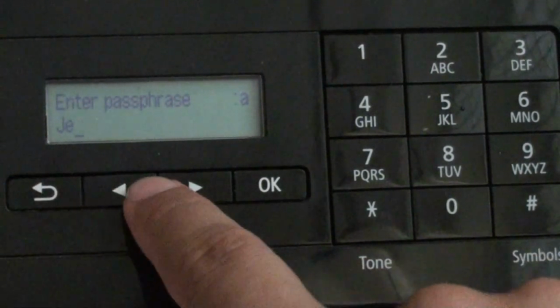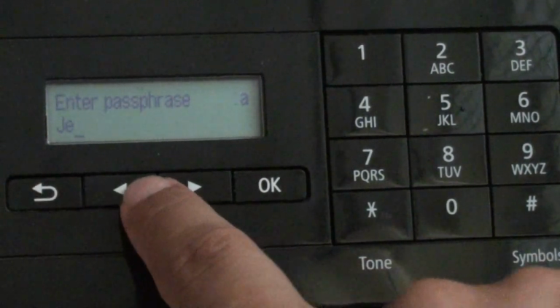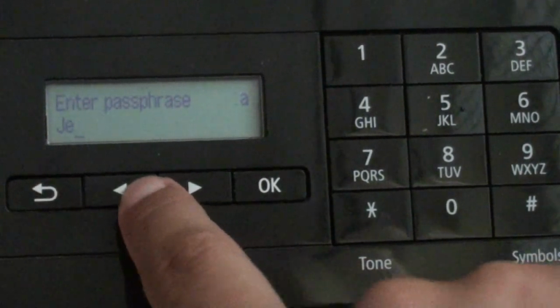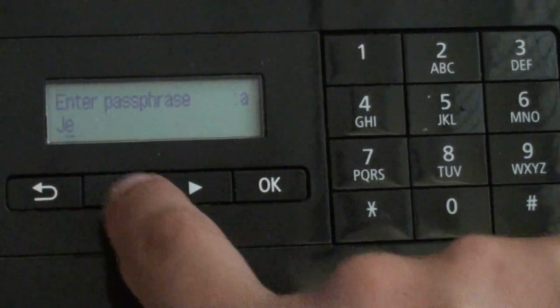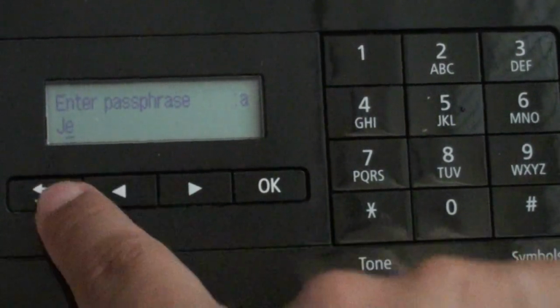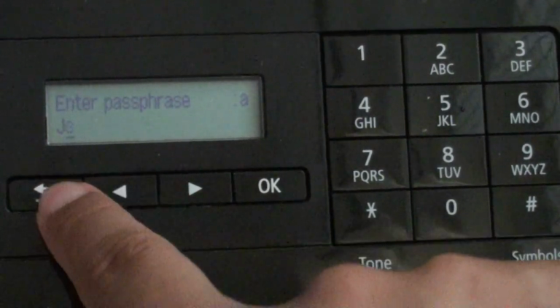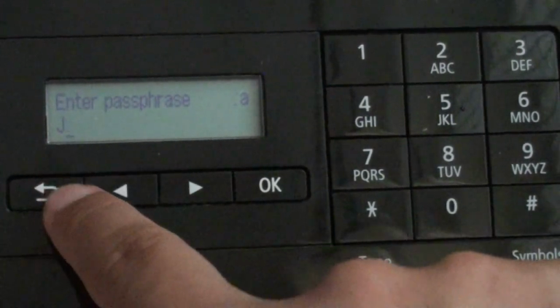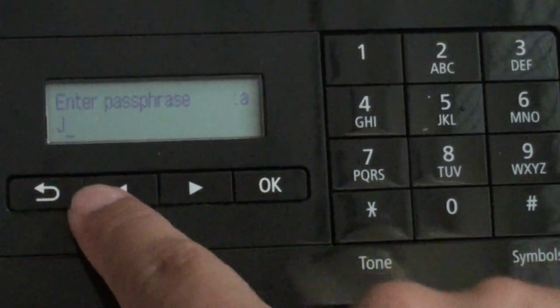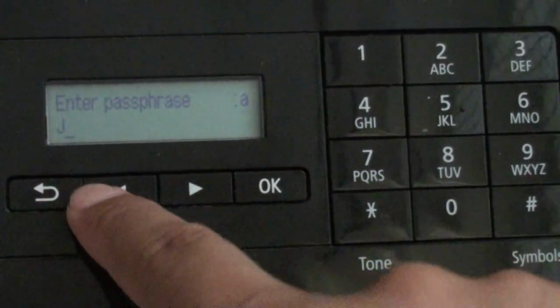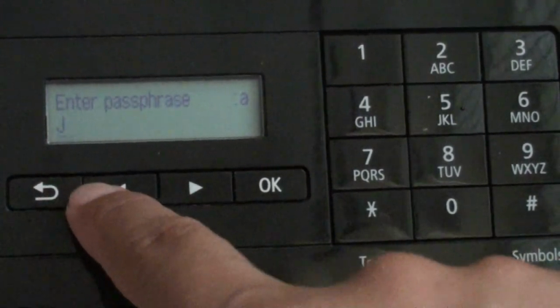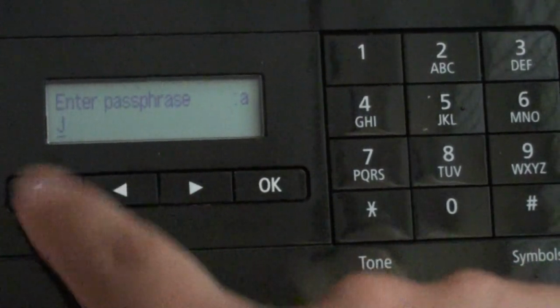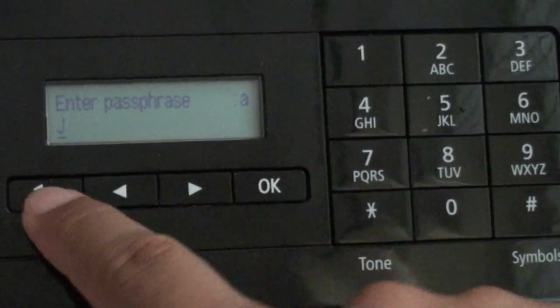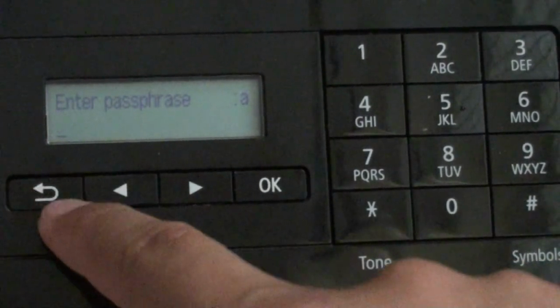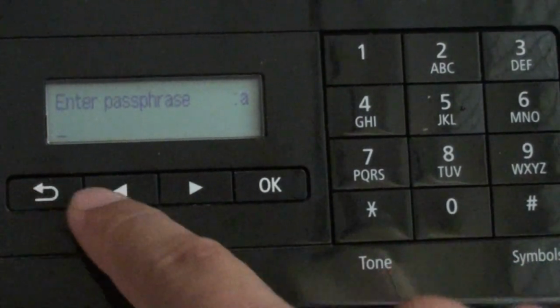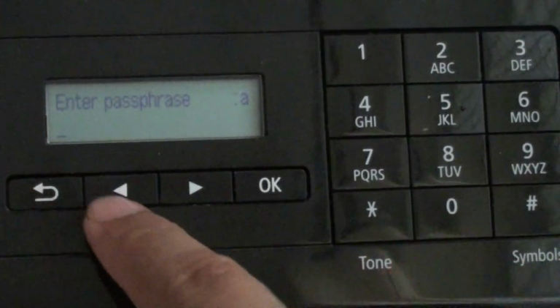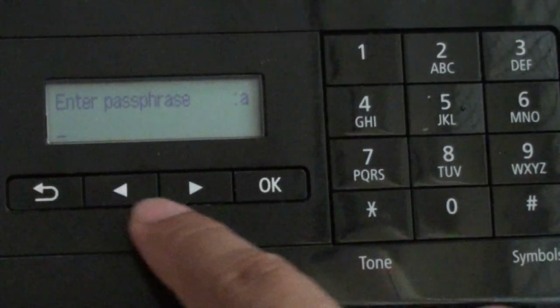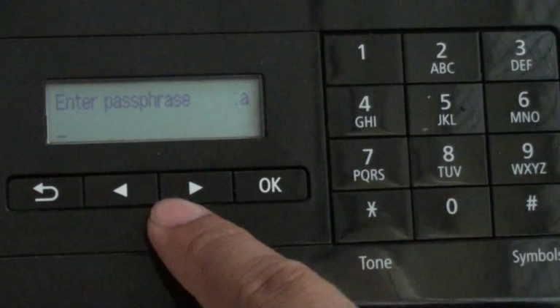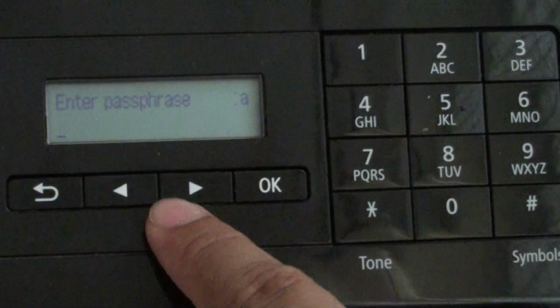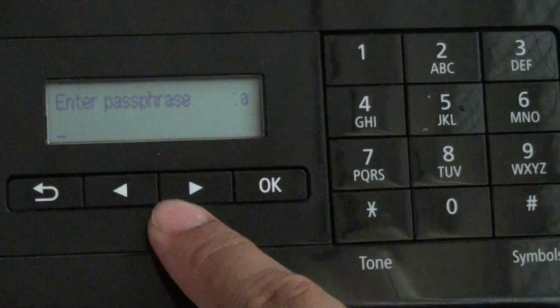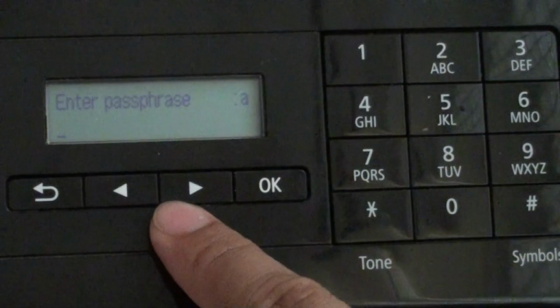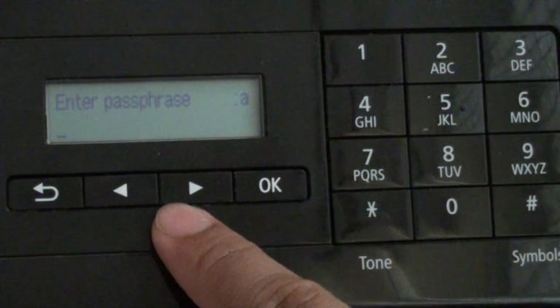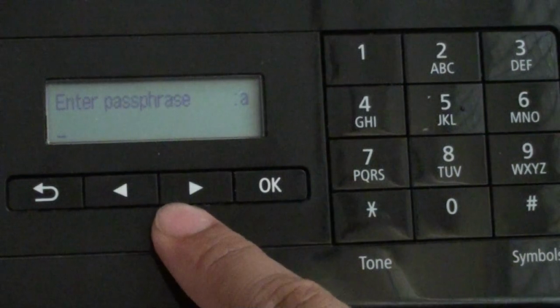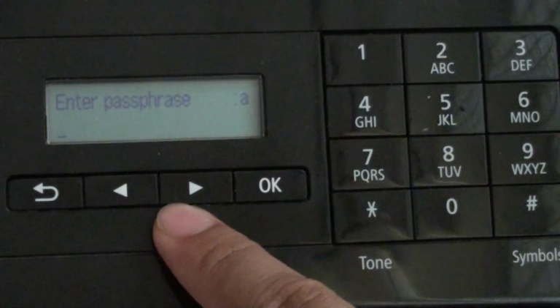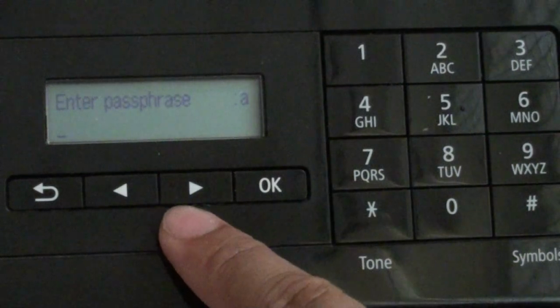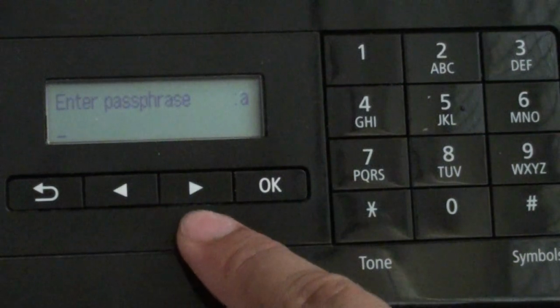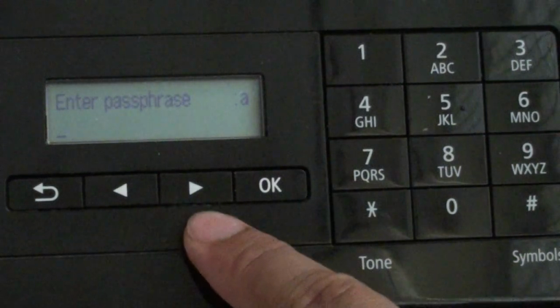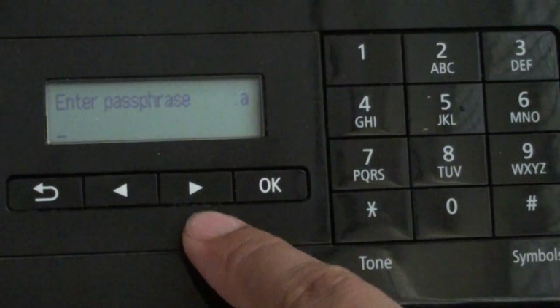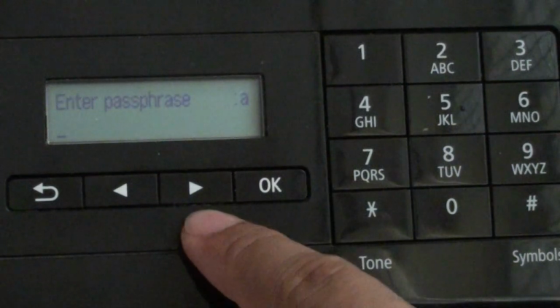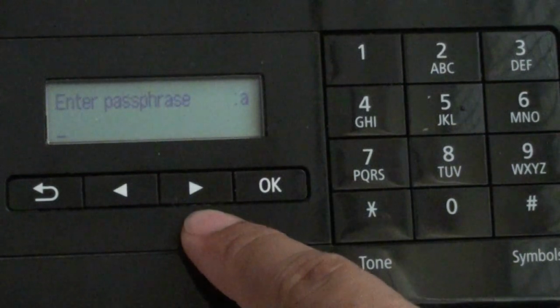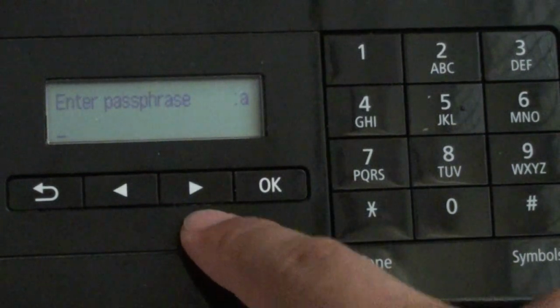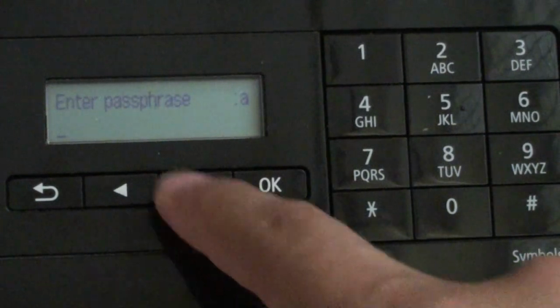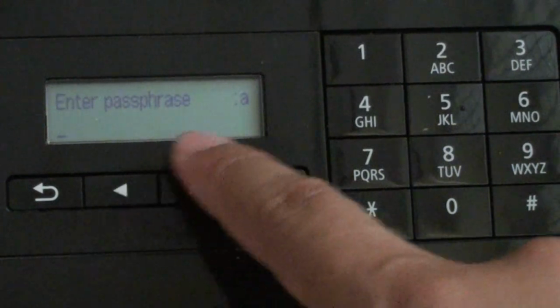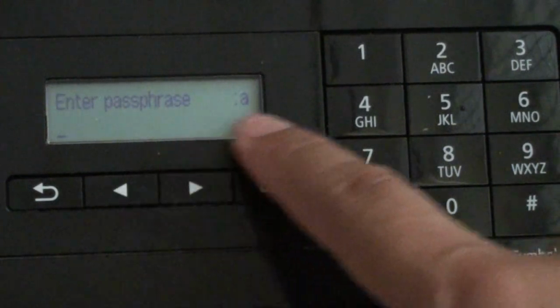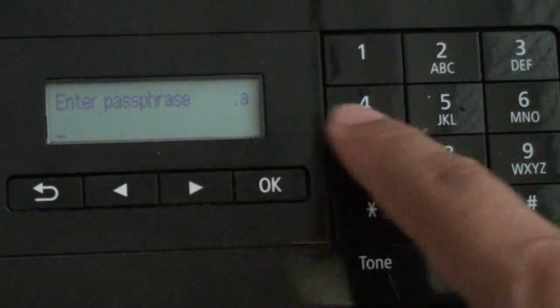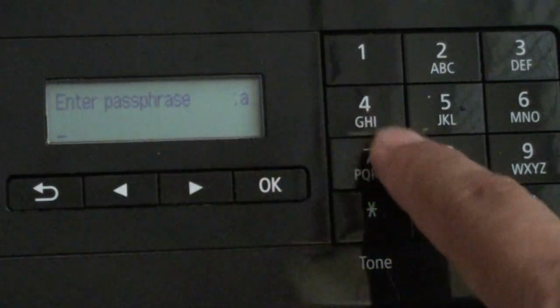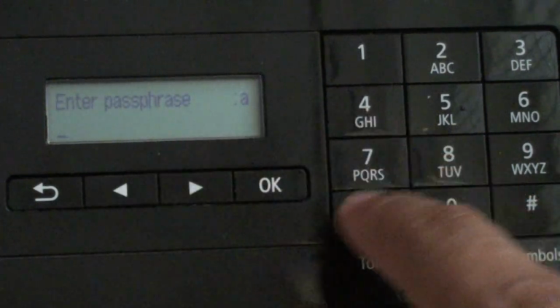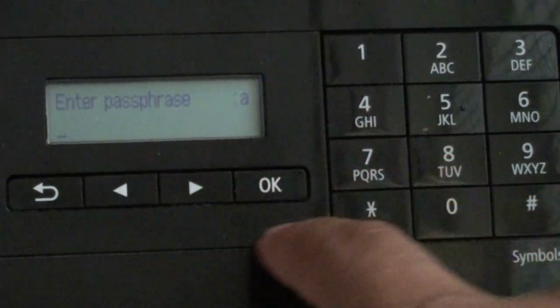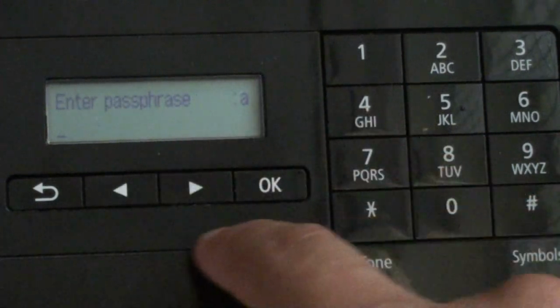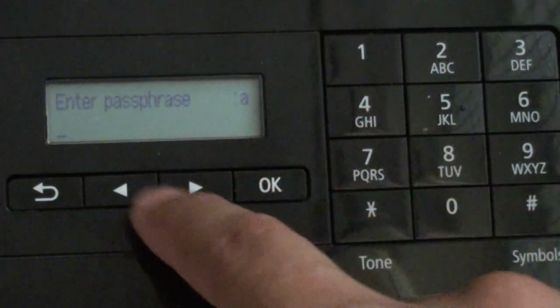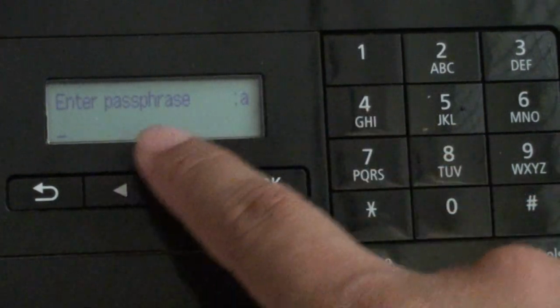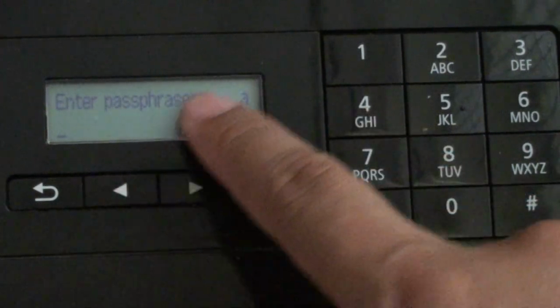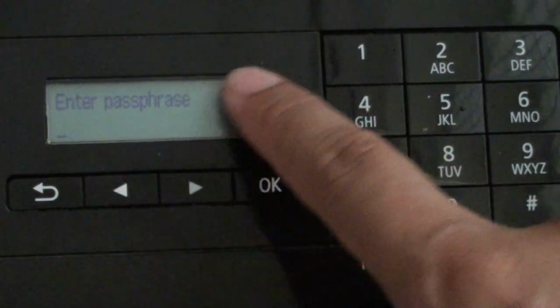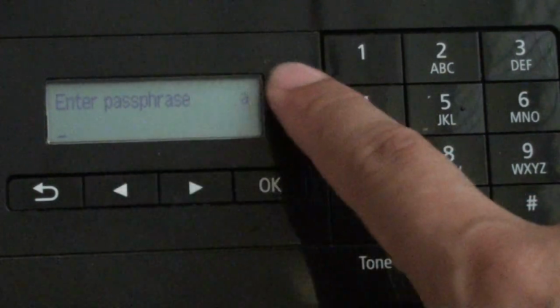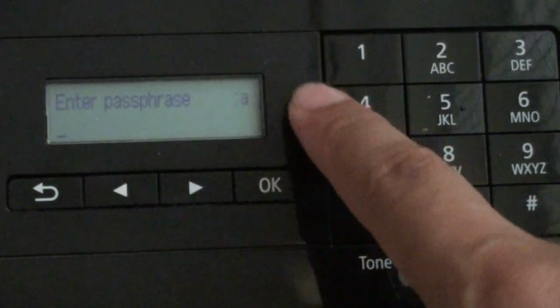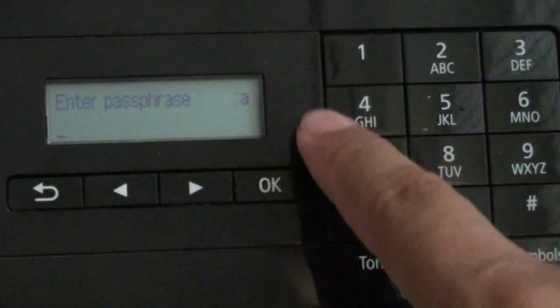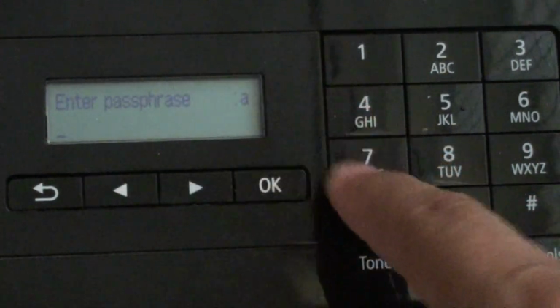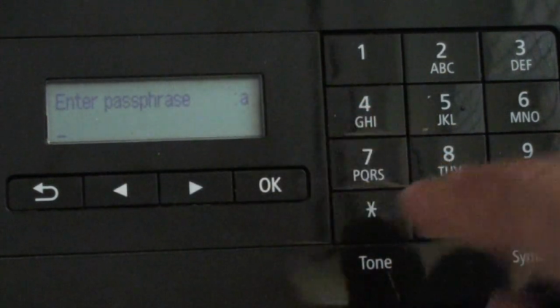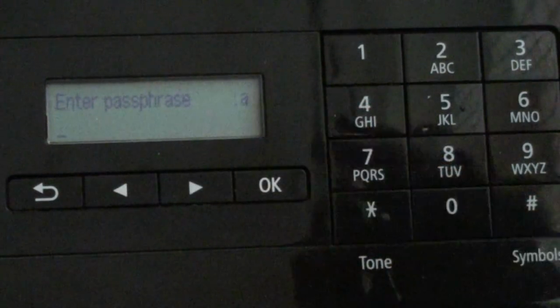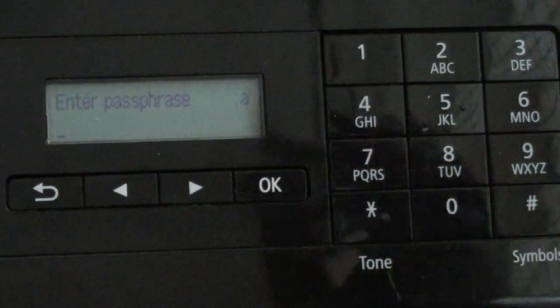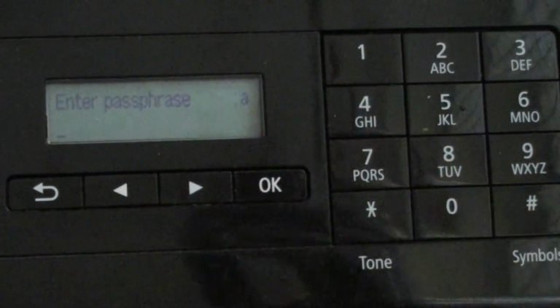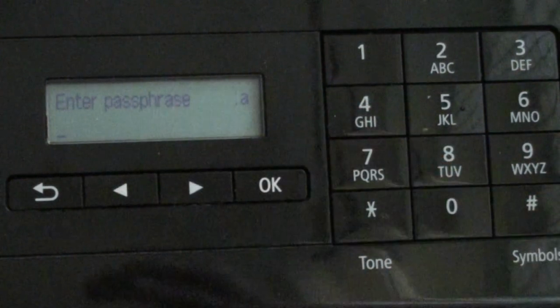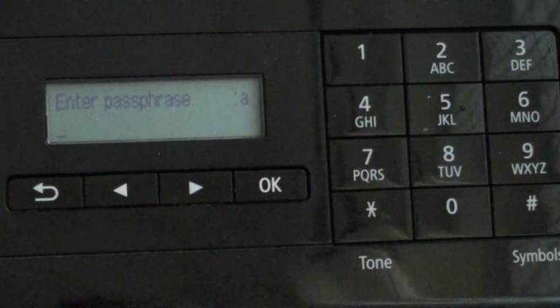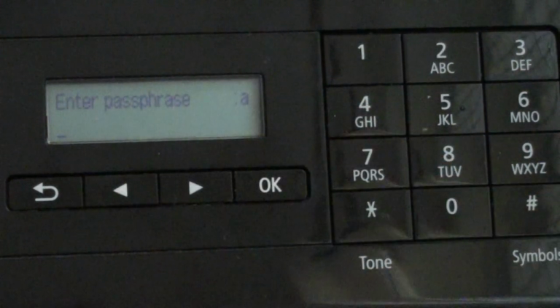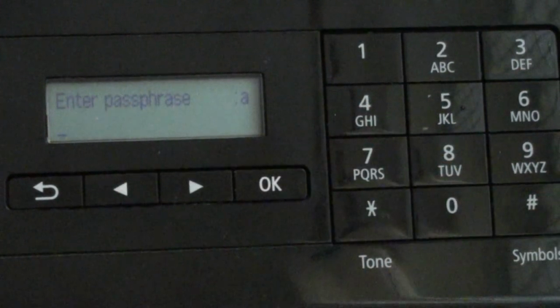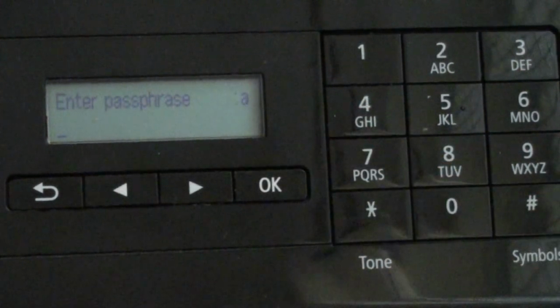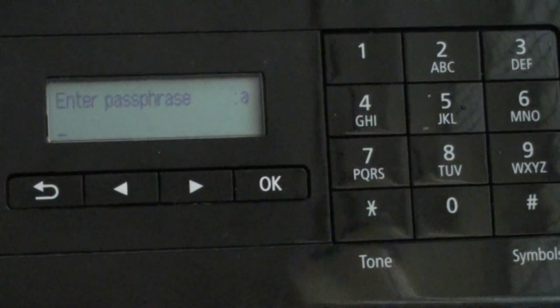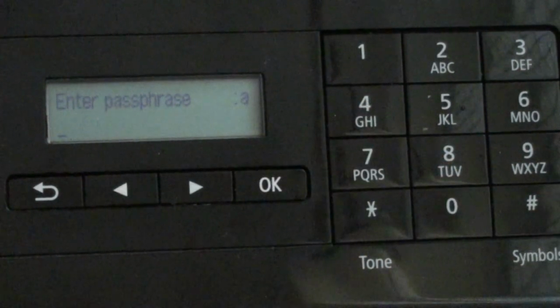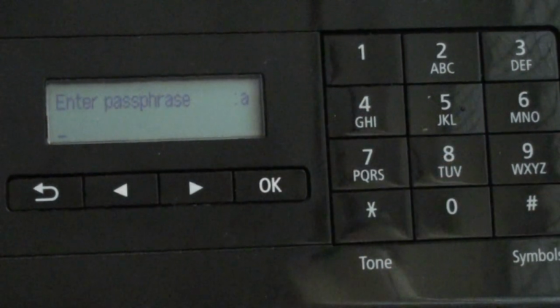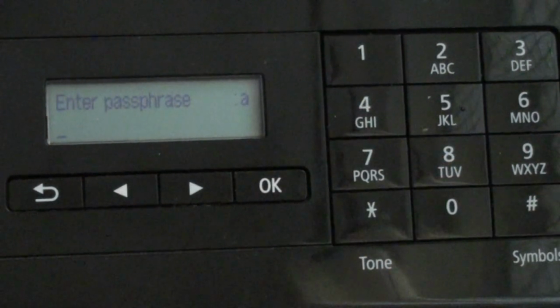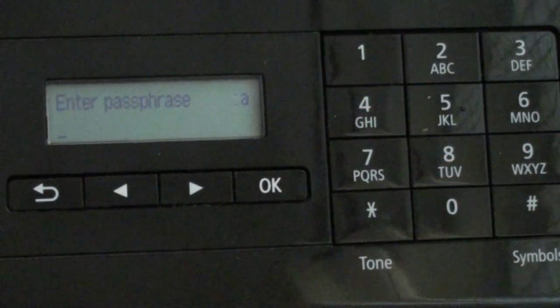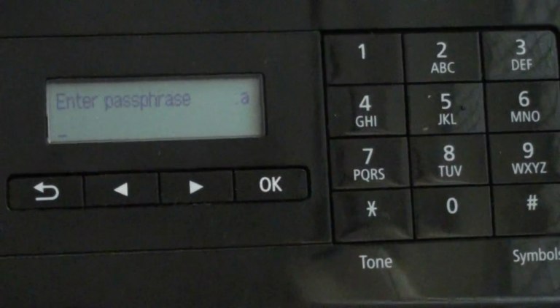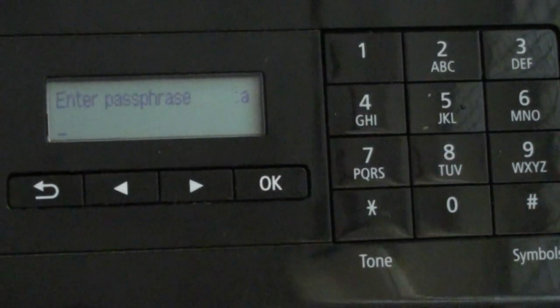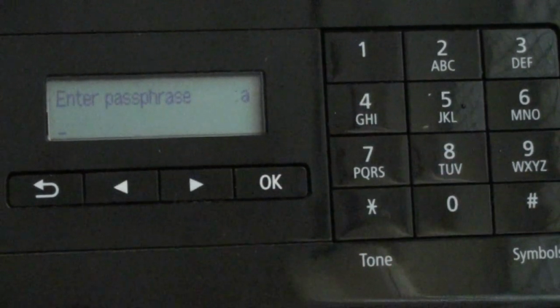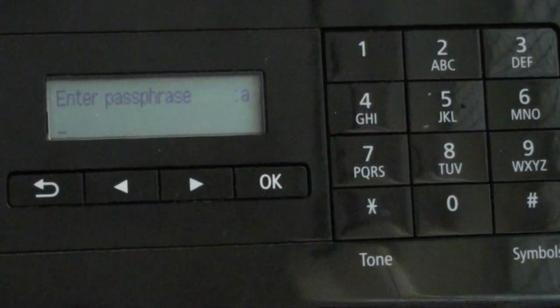So go back and that's it. That's how you can delete the characters on your Canon LCD screen. Thank you for watching this video.